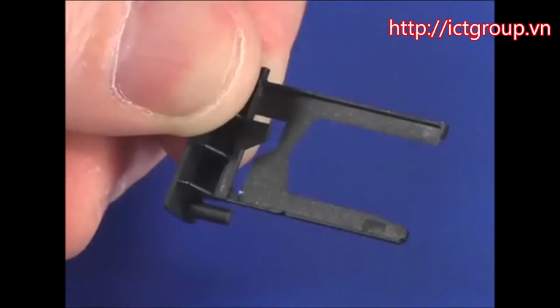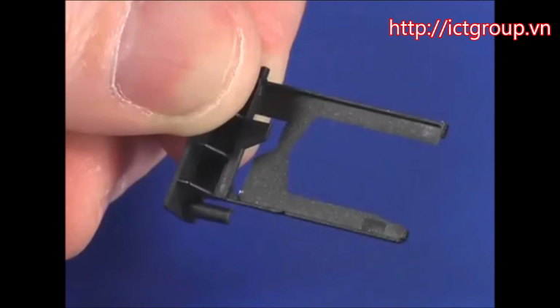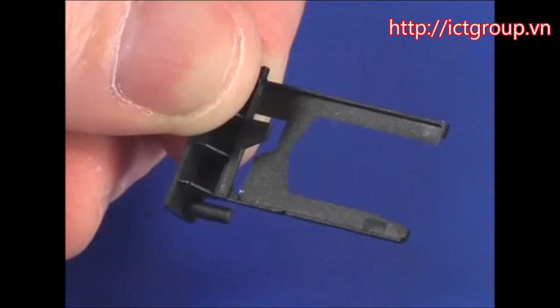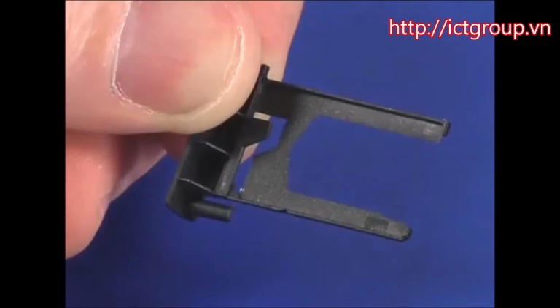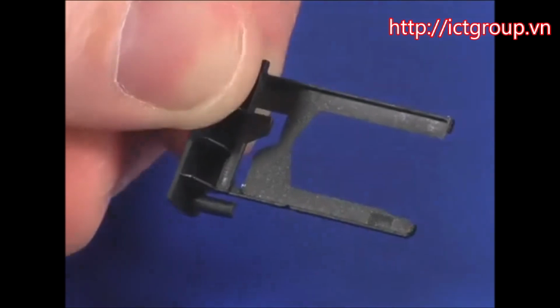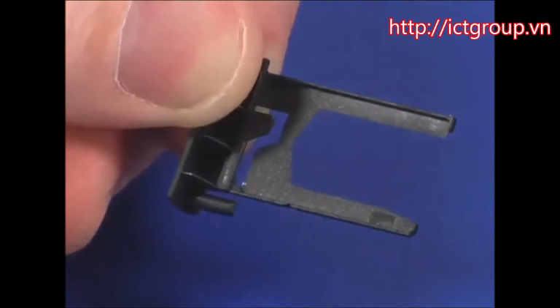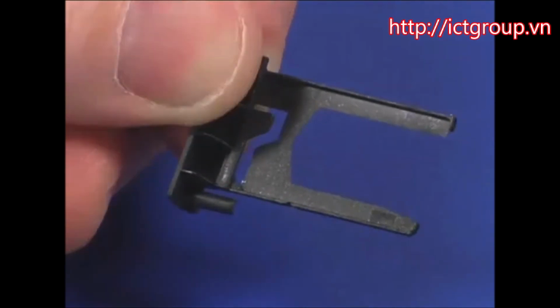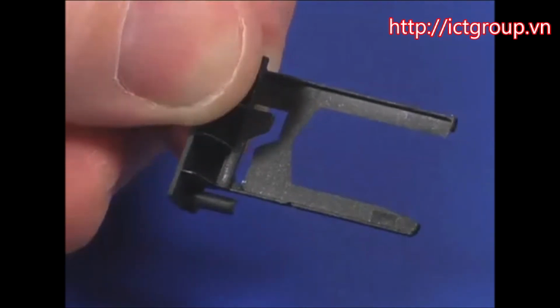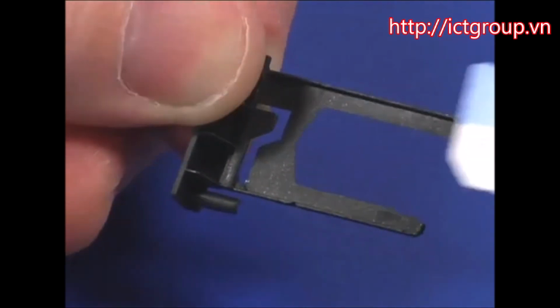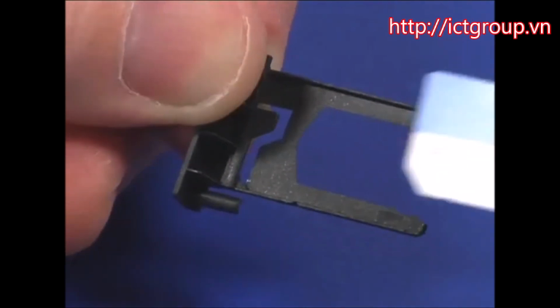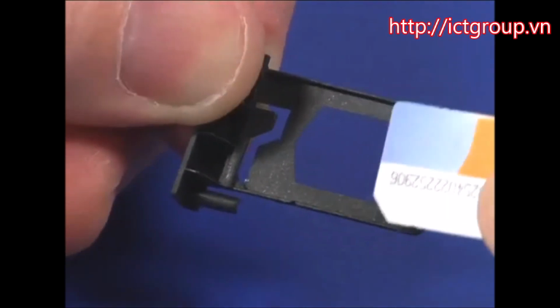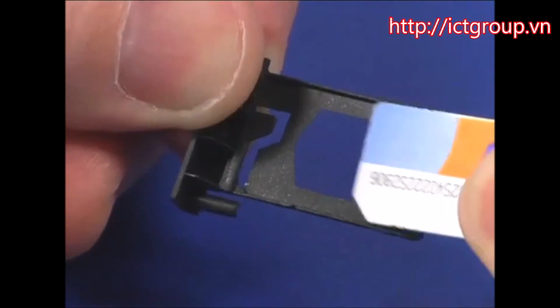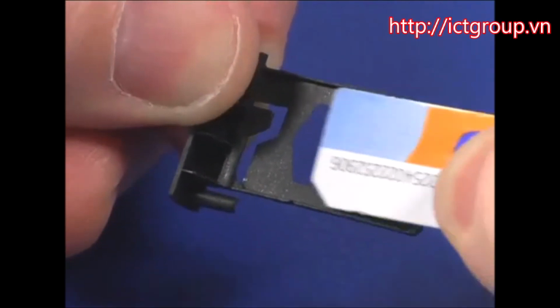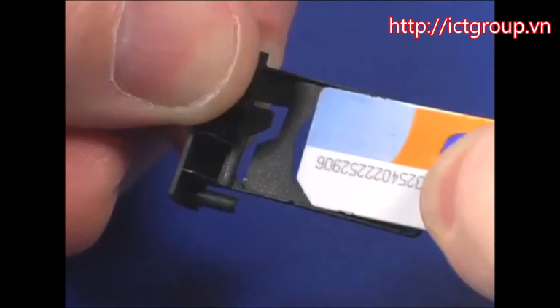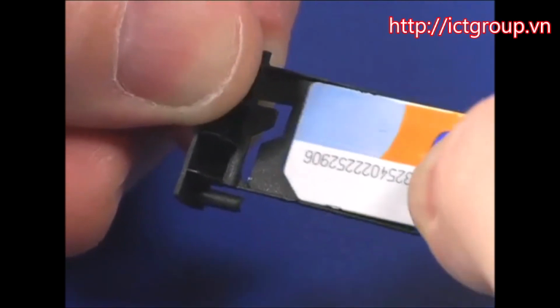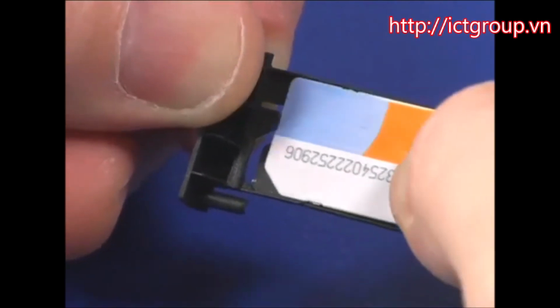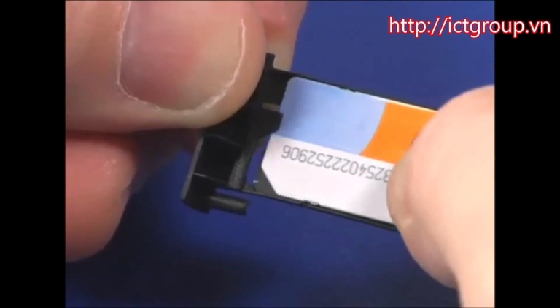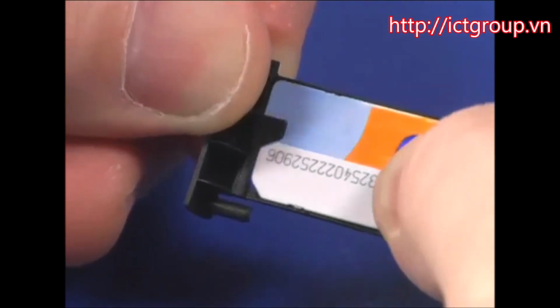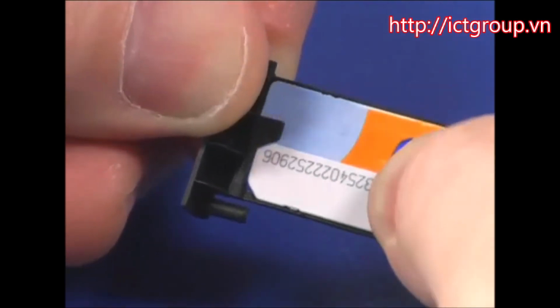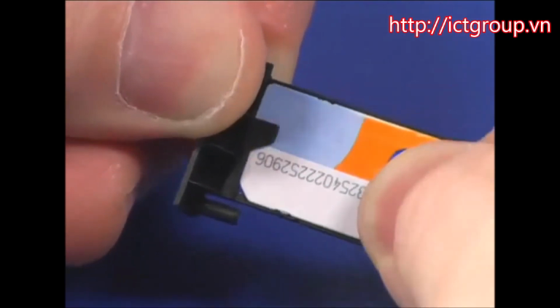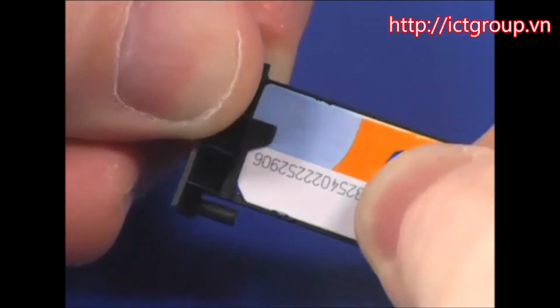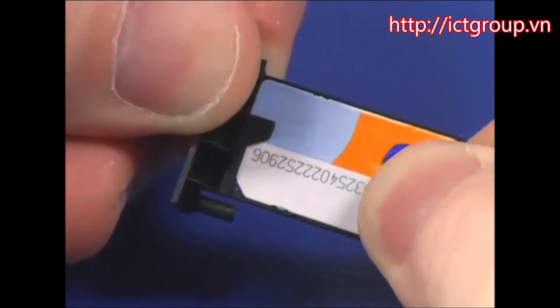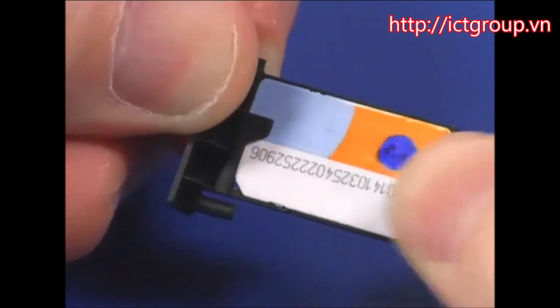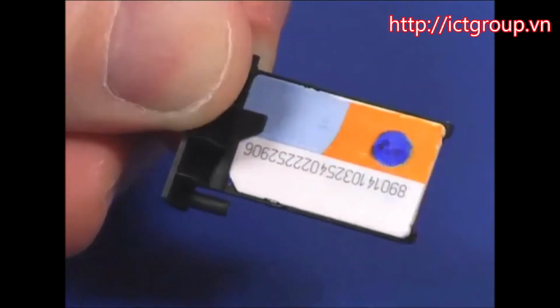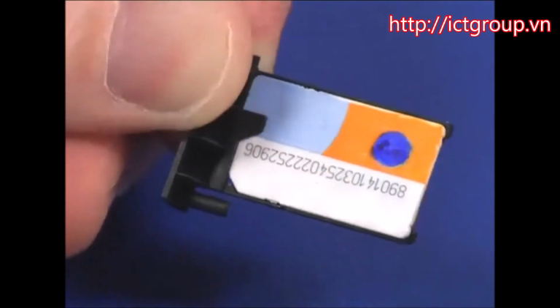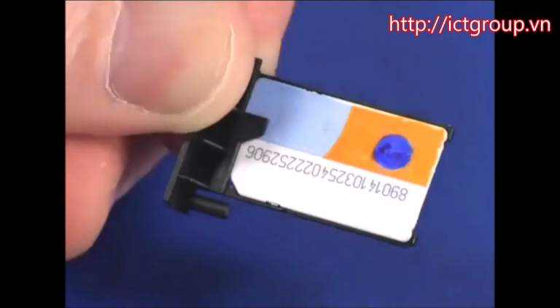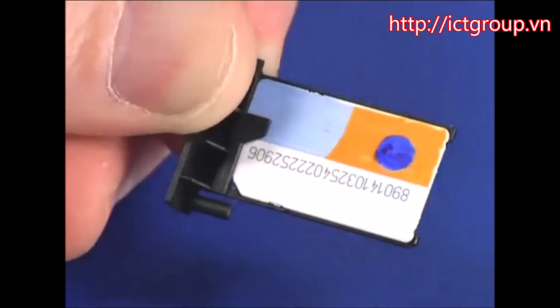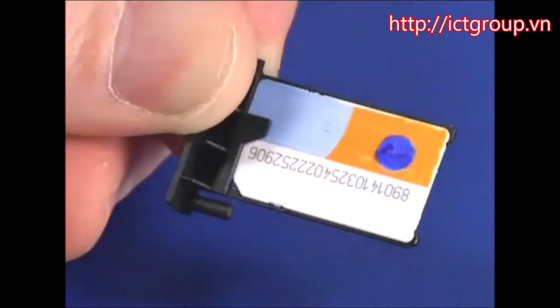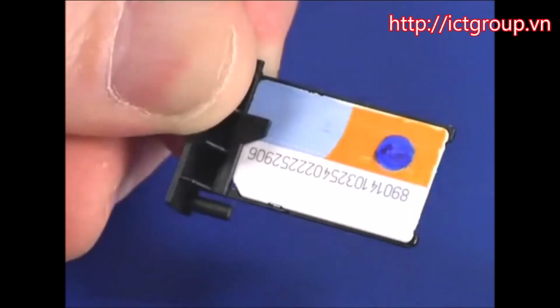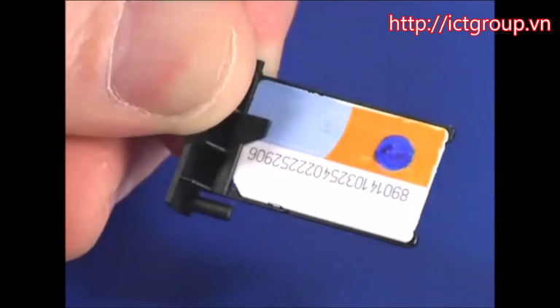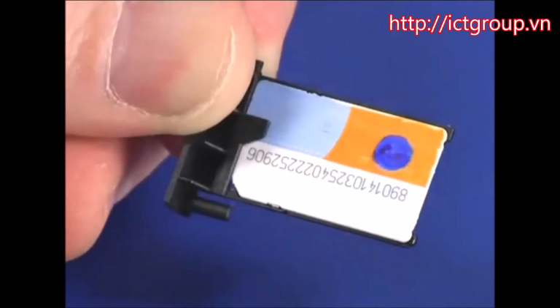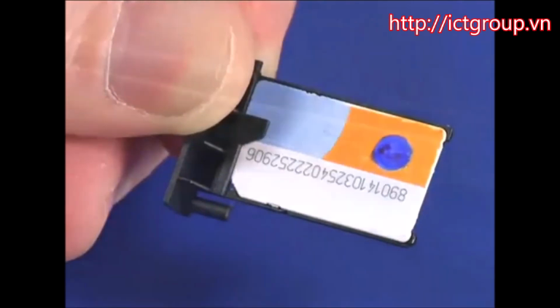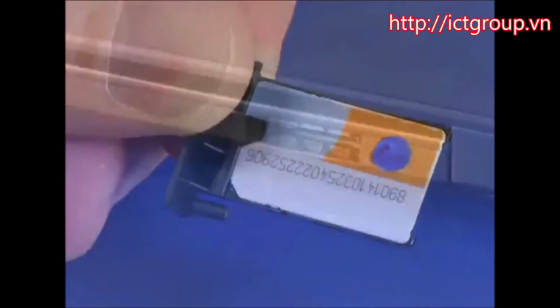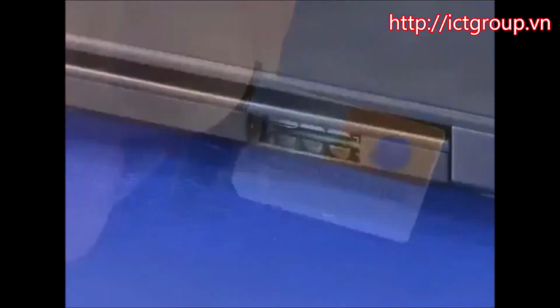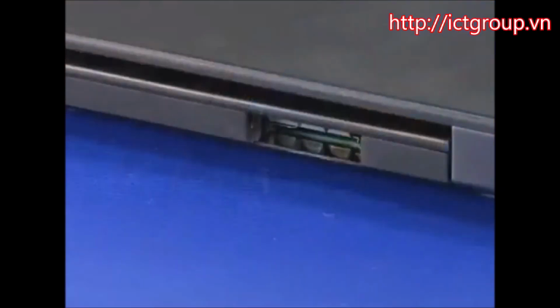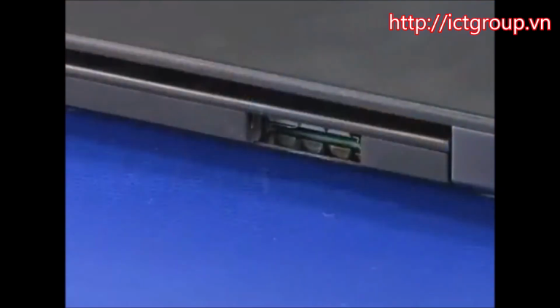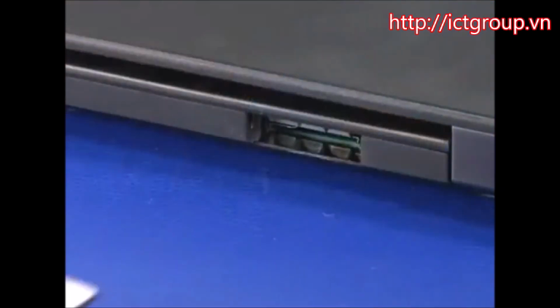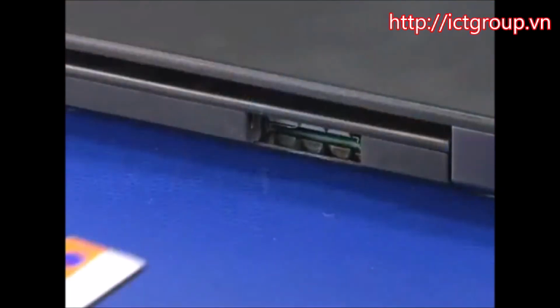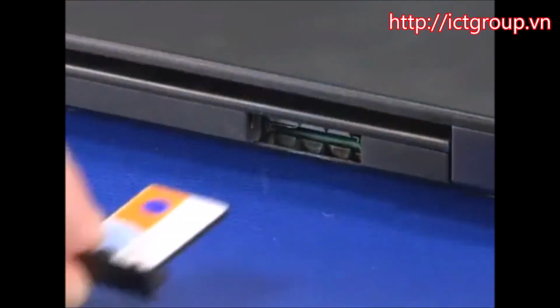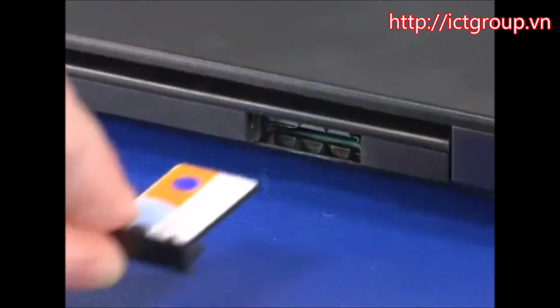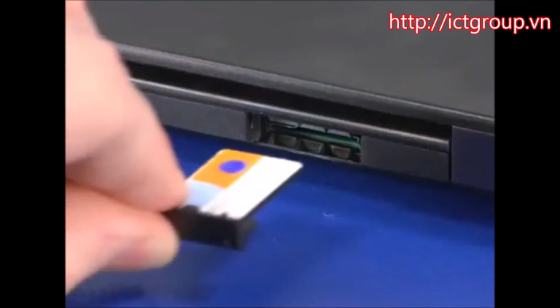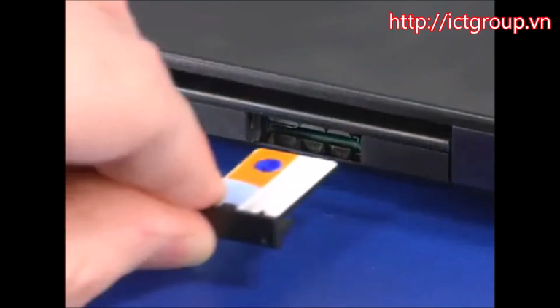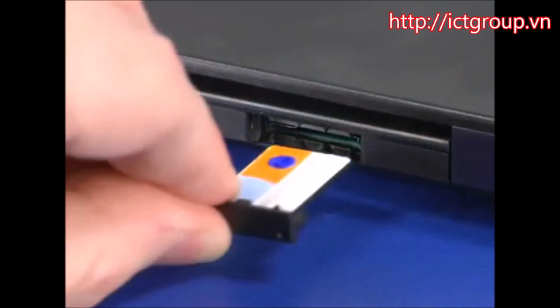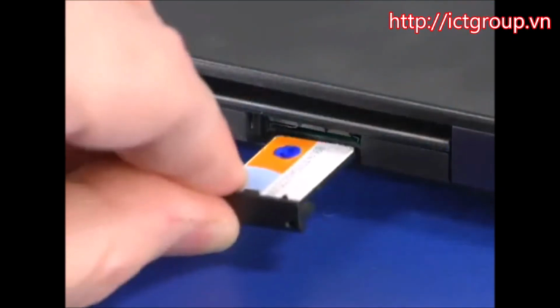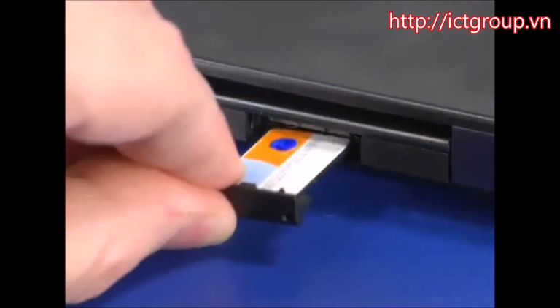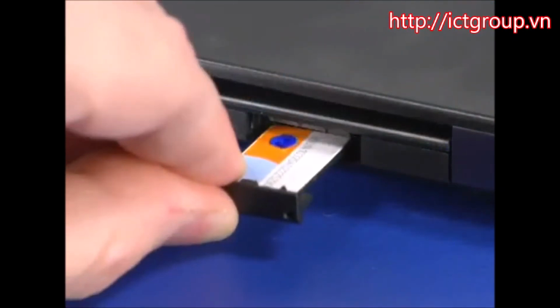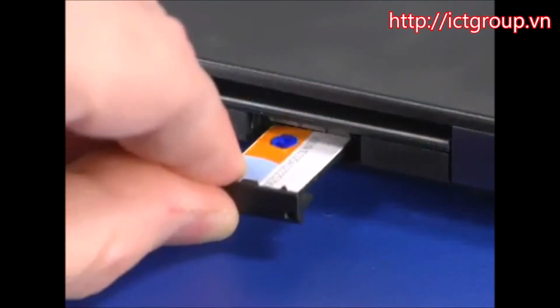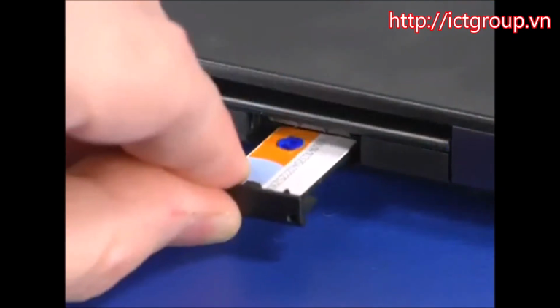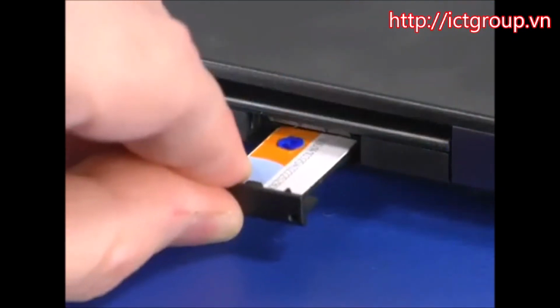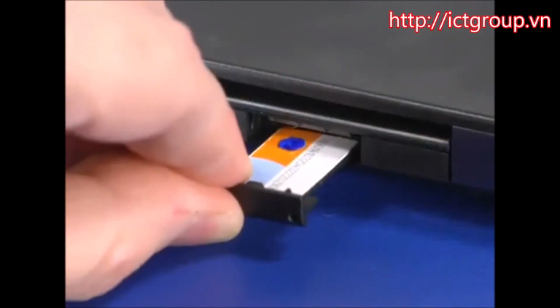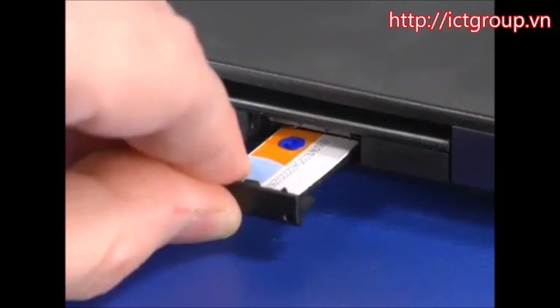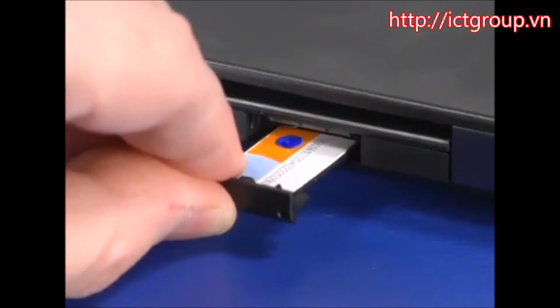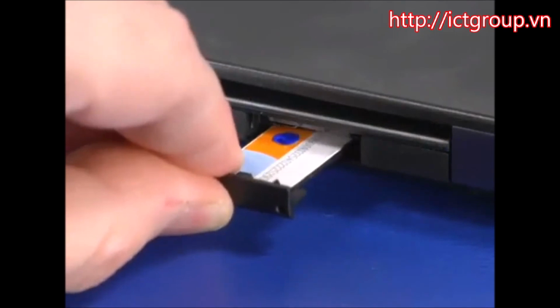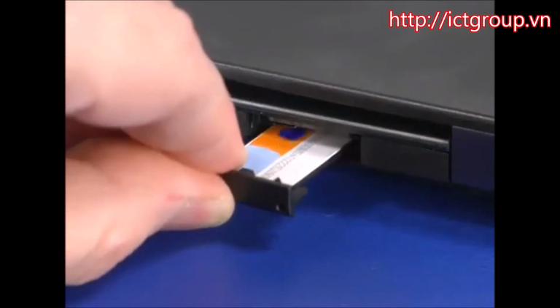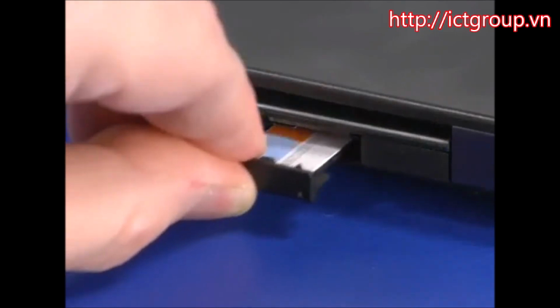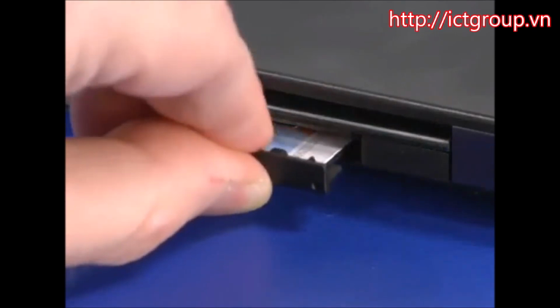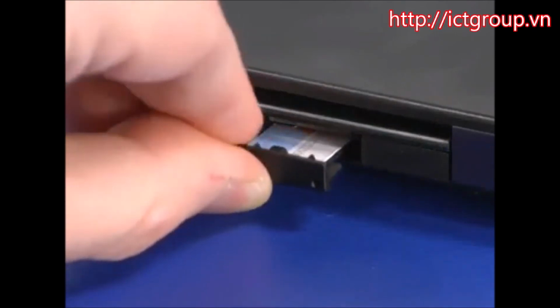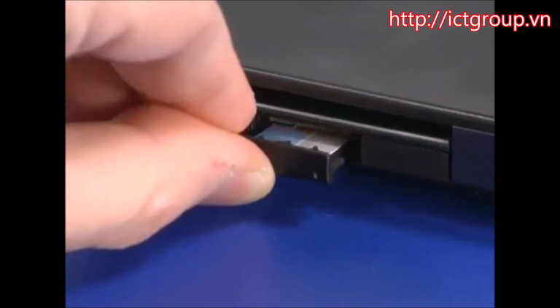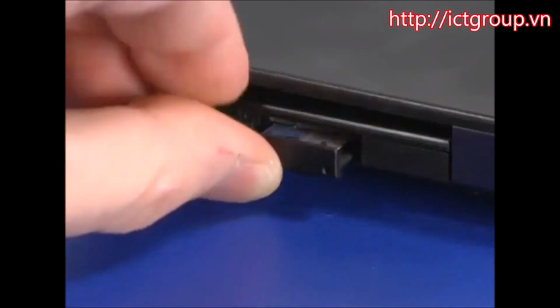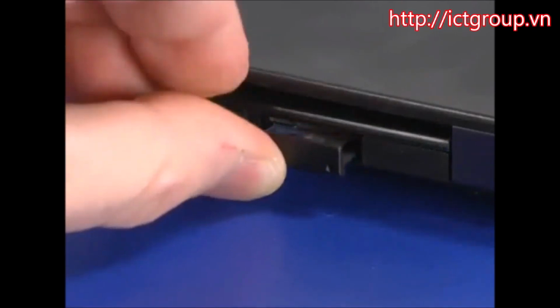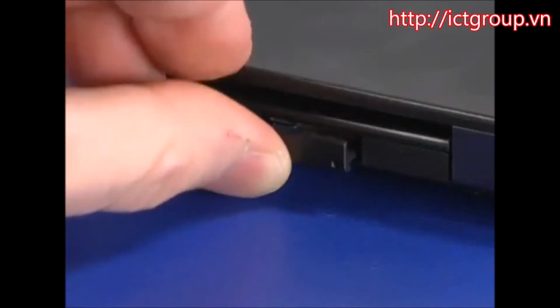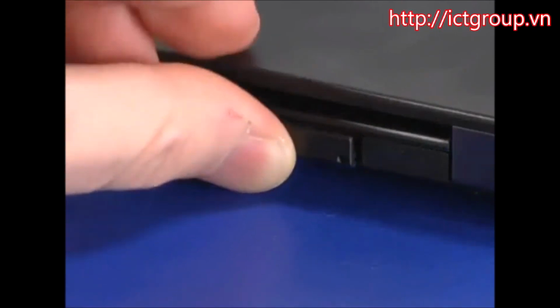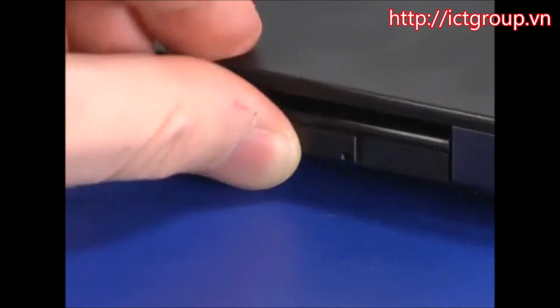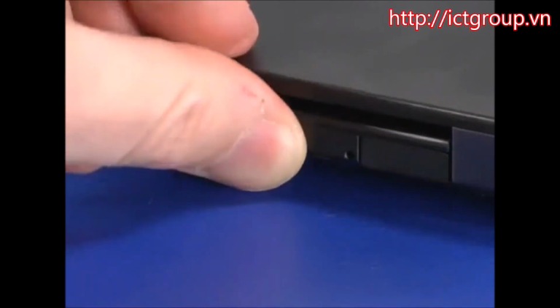Insert the SIM card under the tab in the SIM card tray. Insert the tray into the slot until it clicks into place.